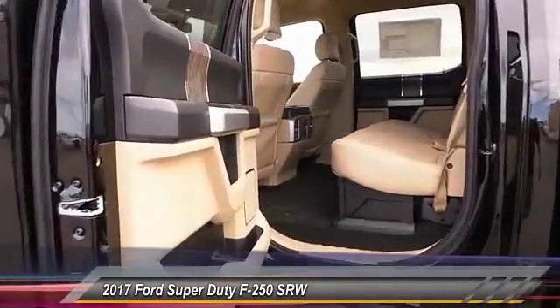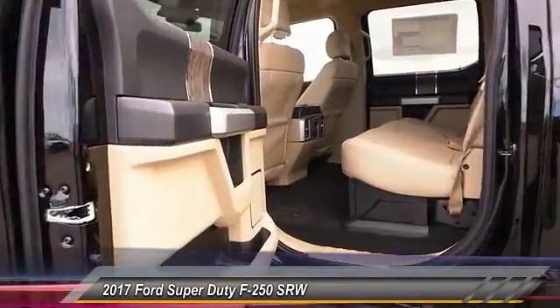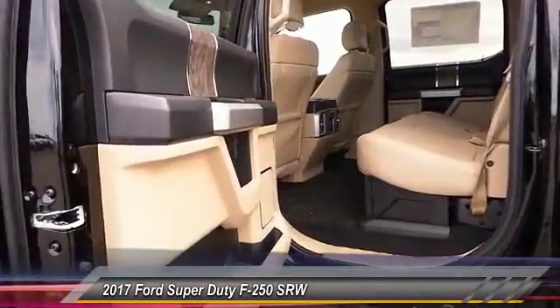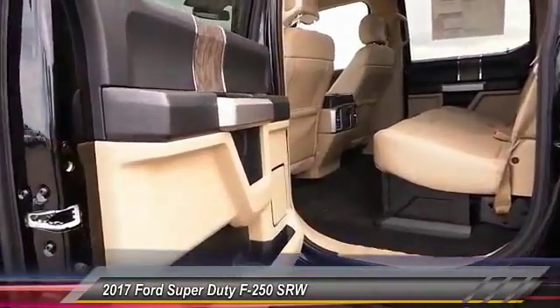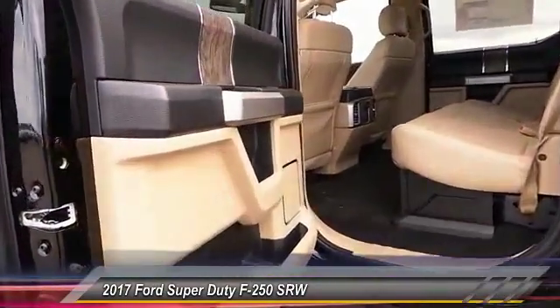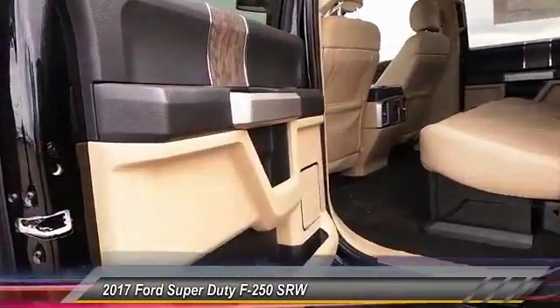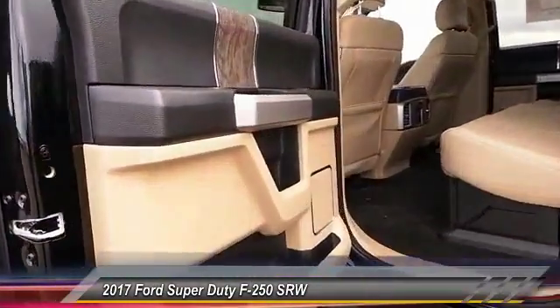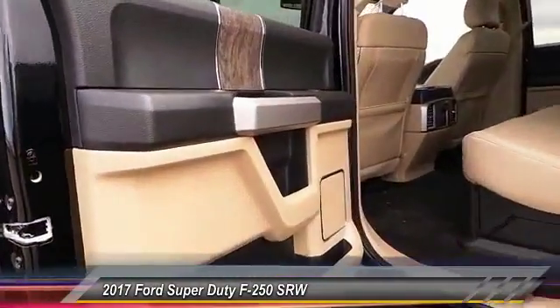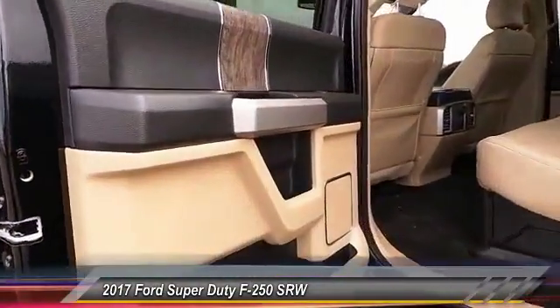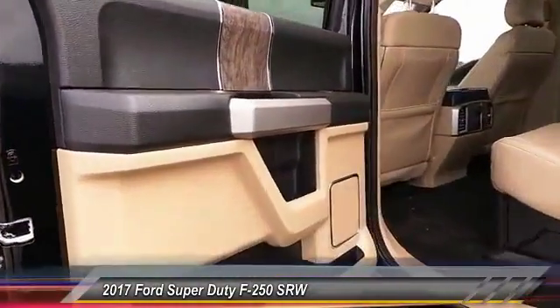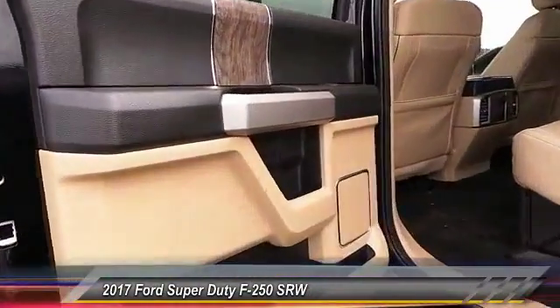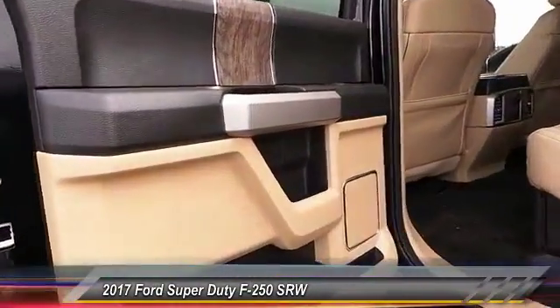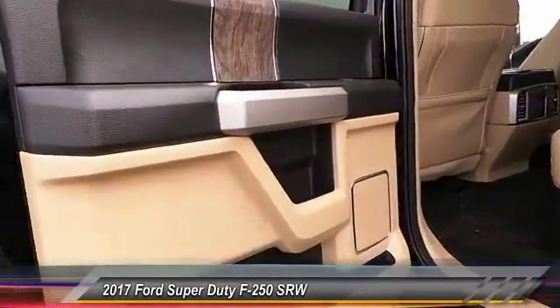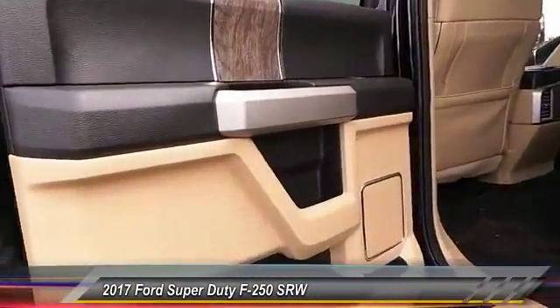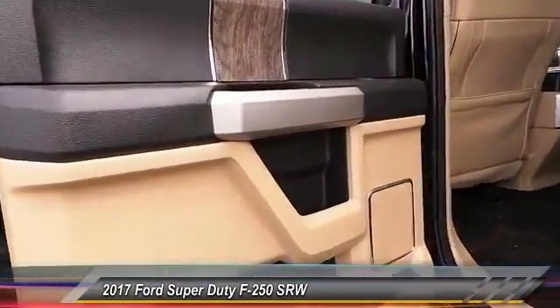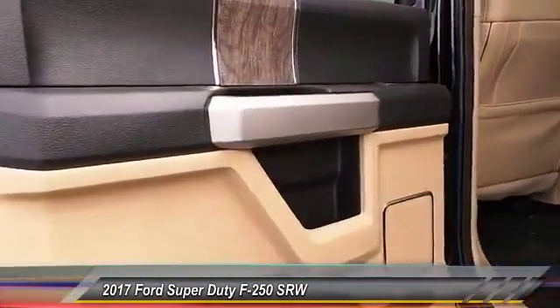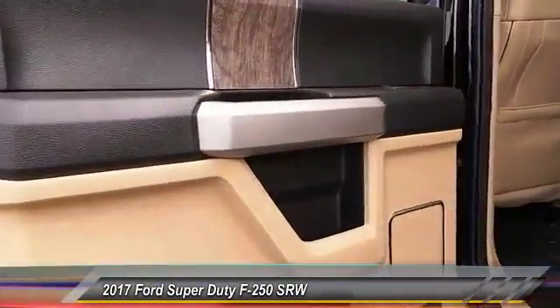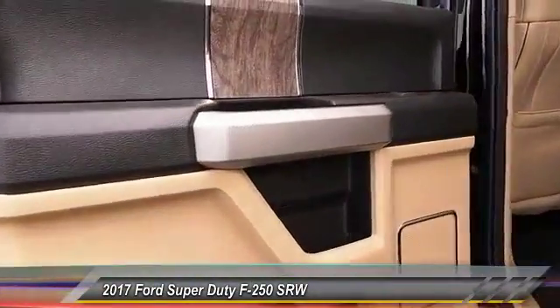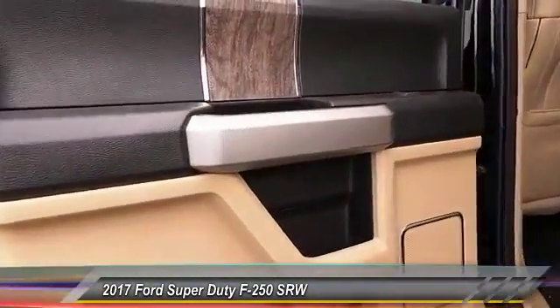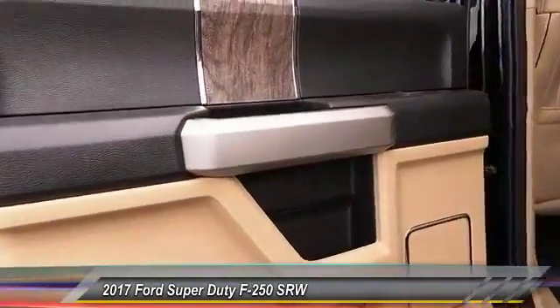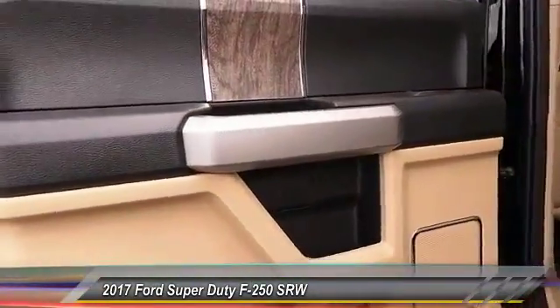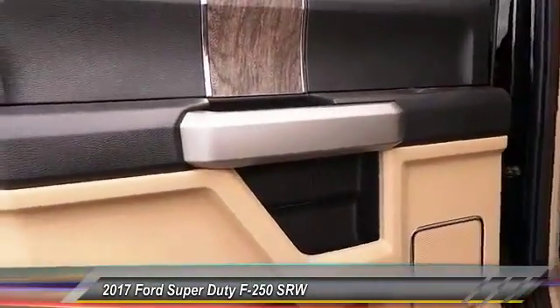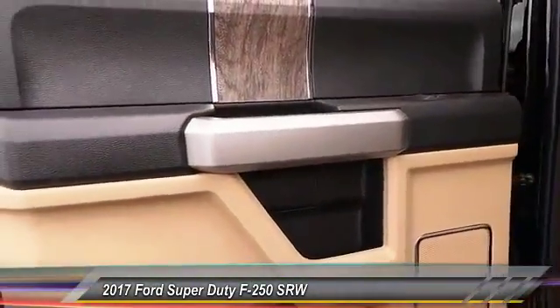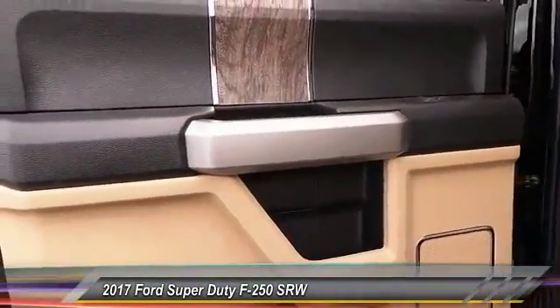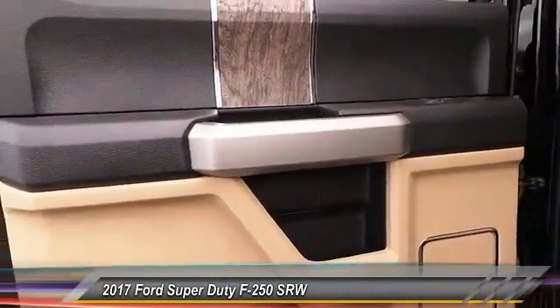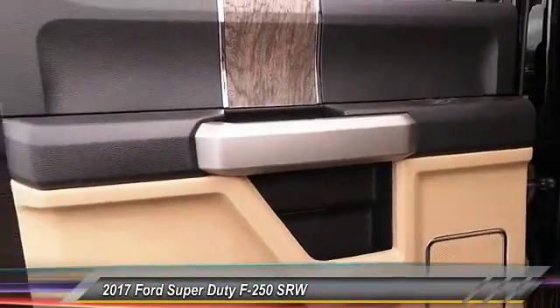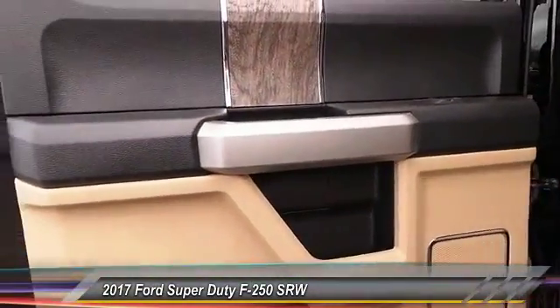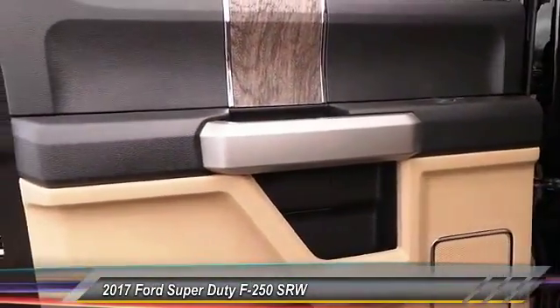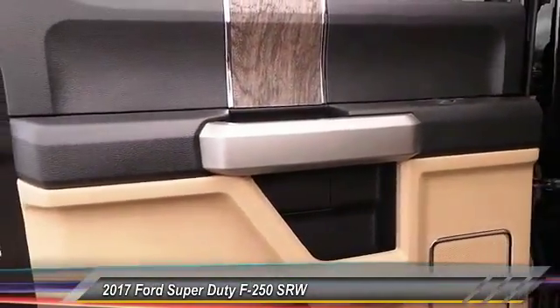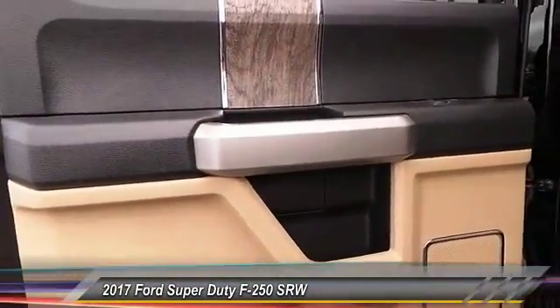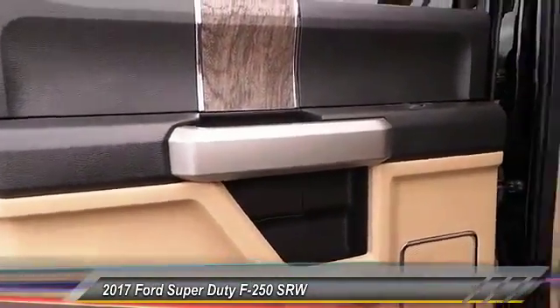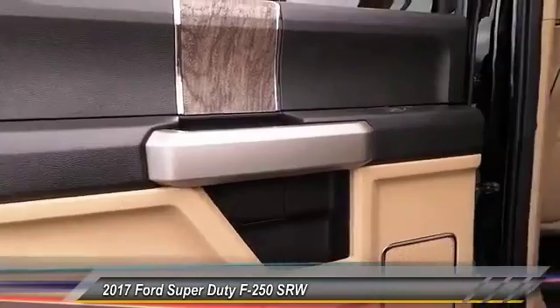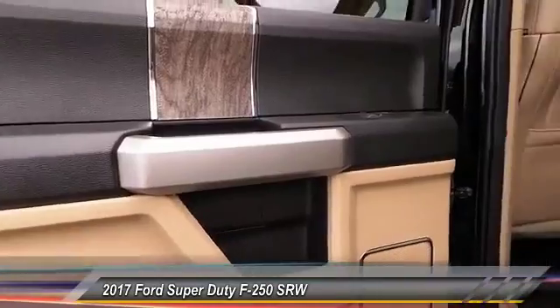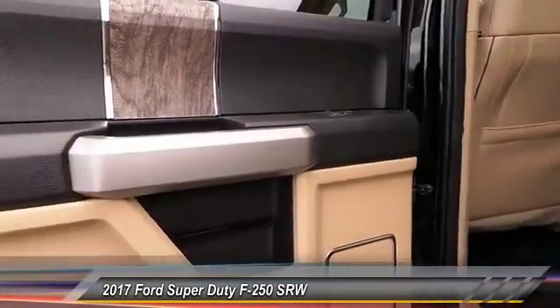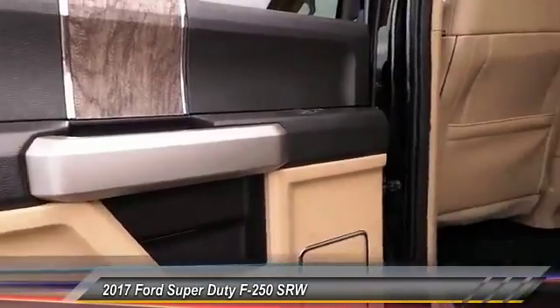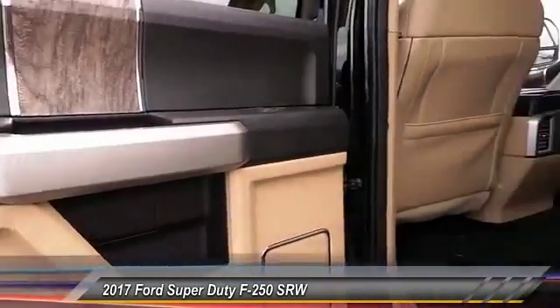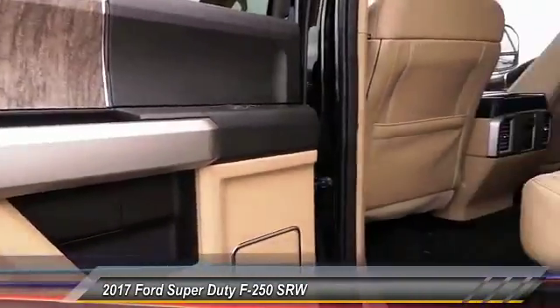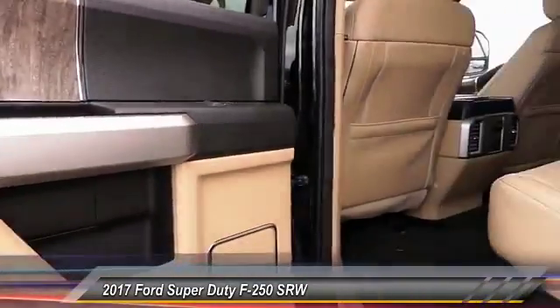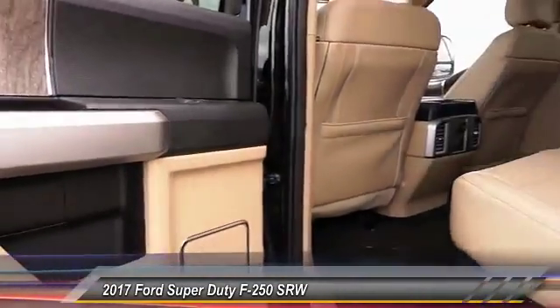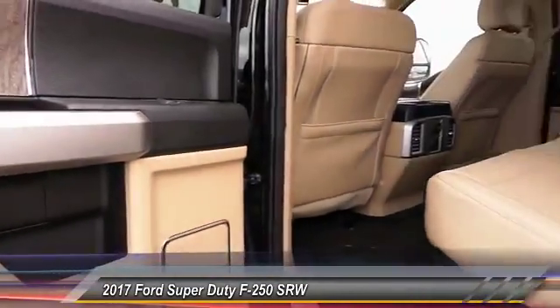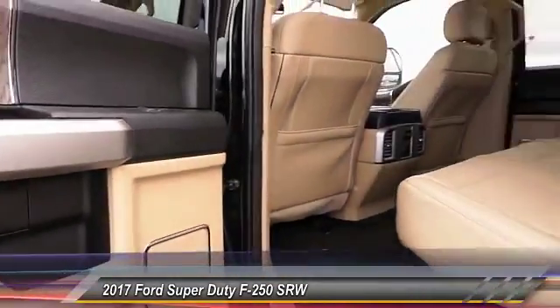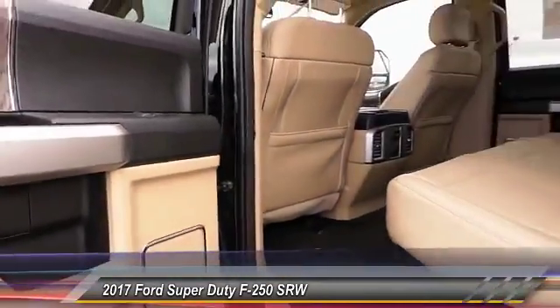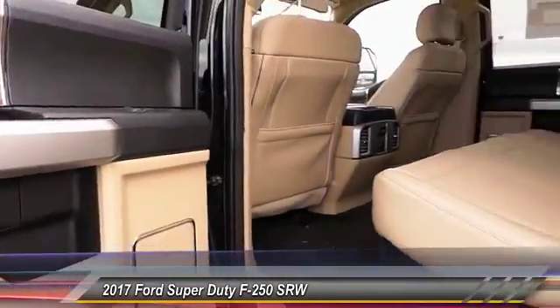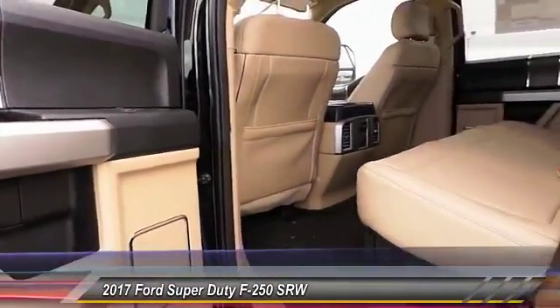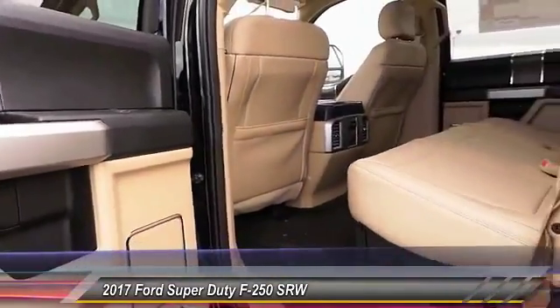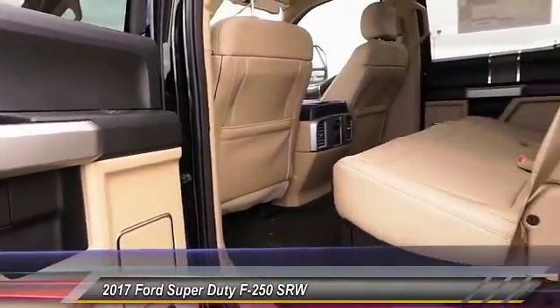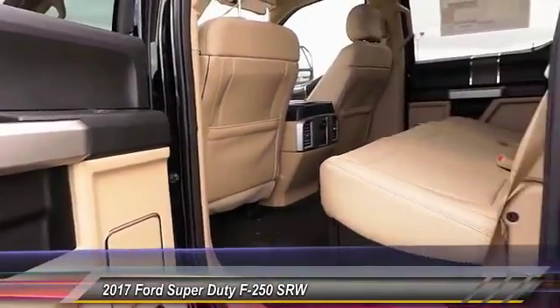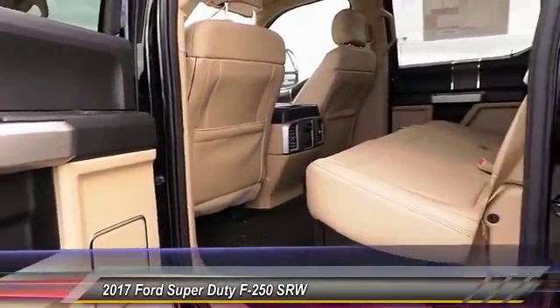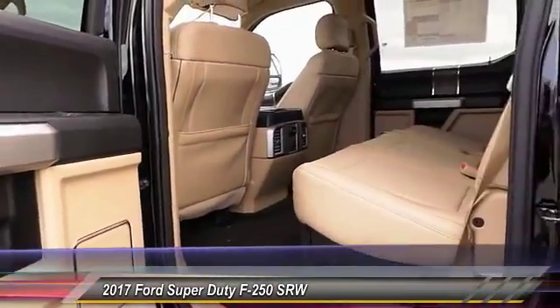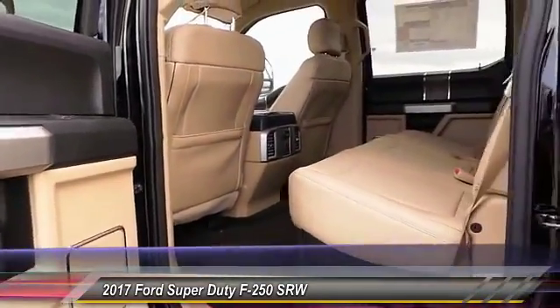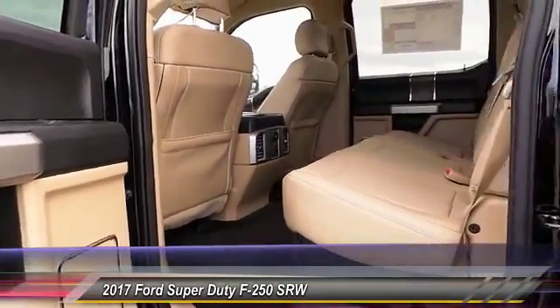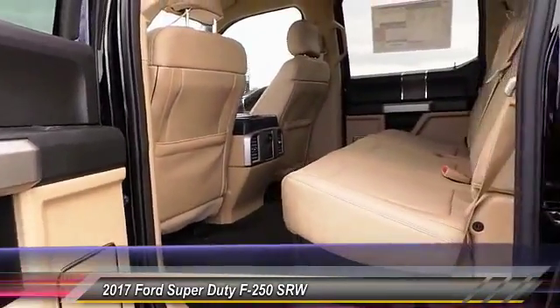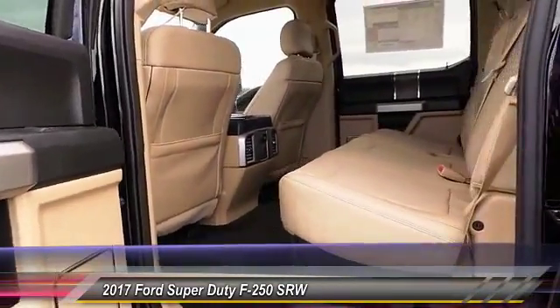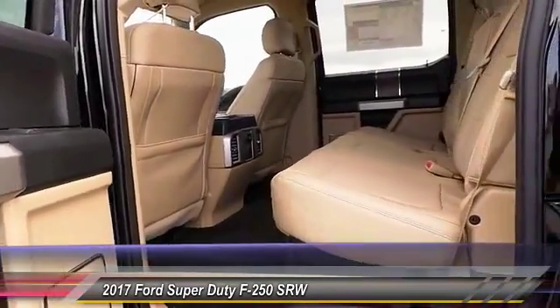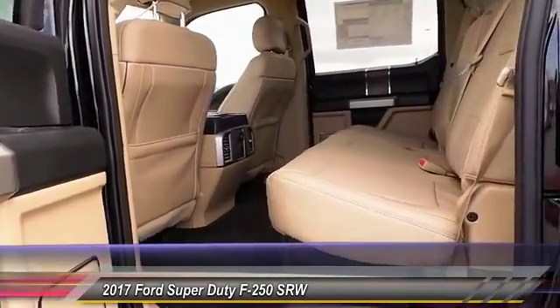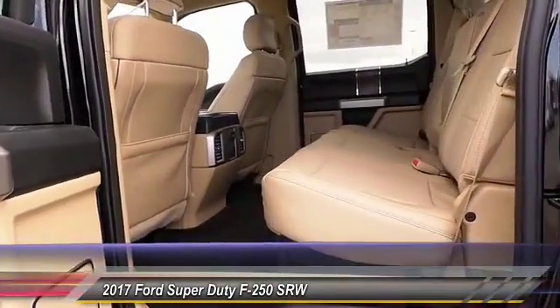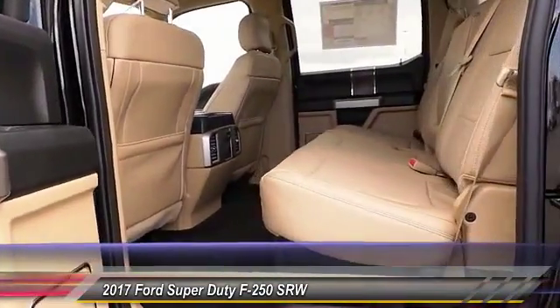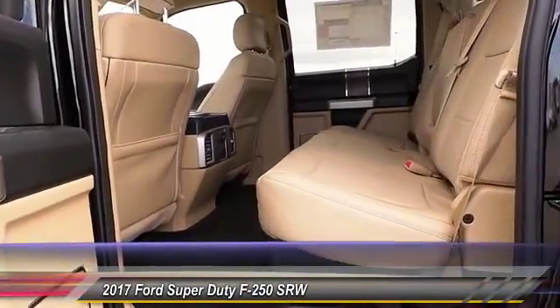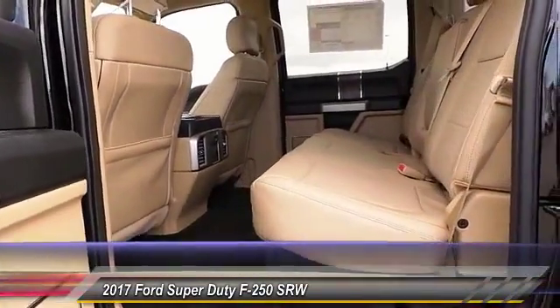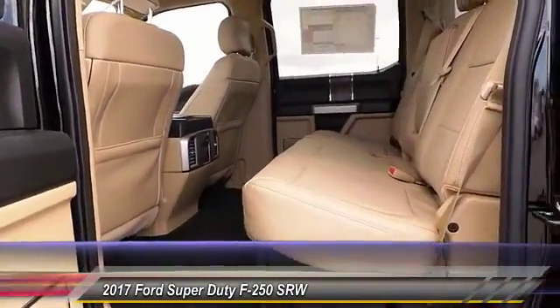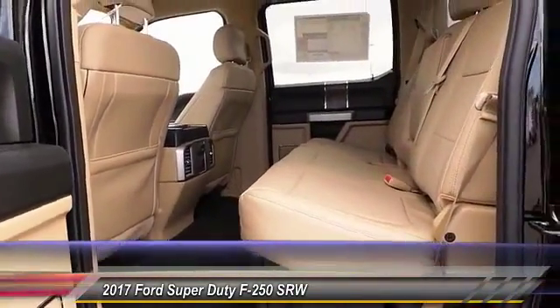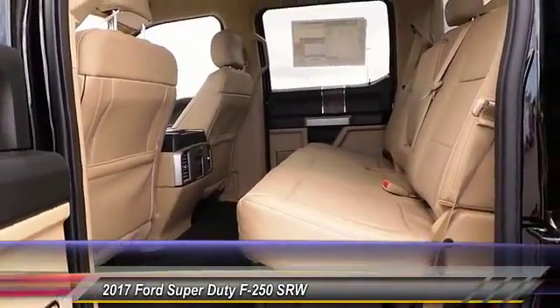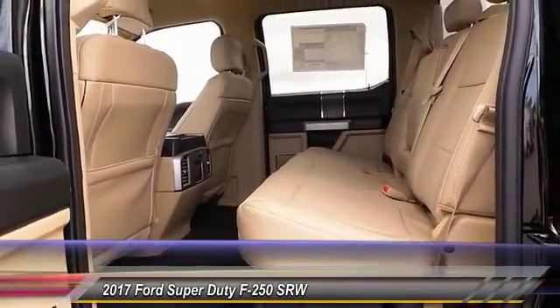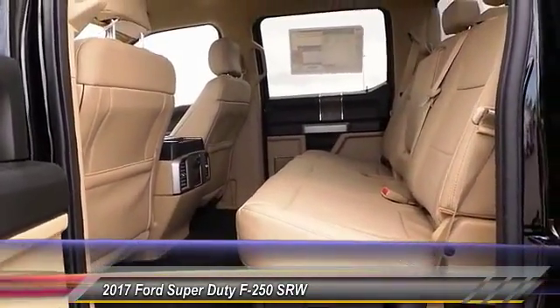Fog lamps, security system, dual front airbags, dual zone climate control, tilt steering wheel.